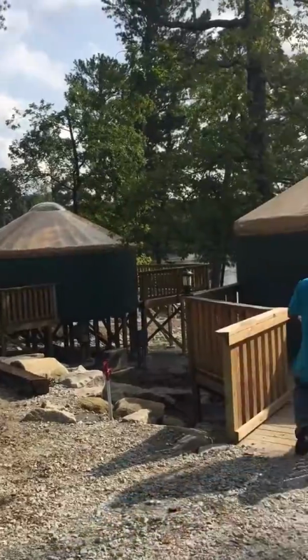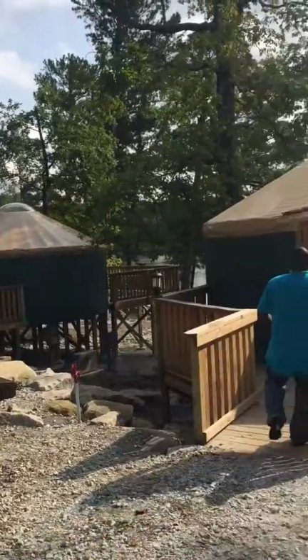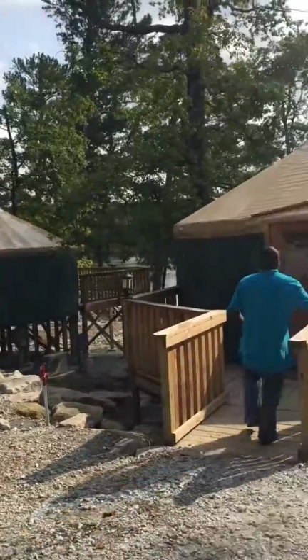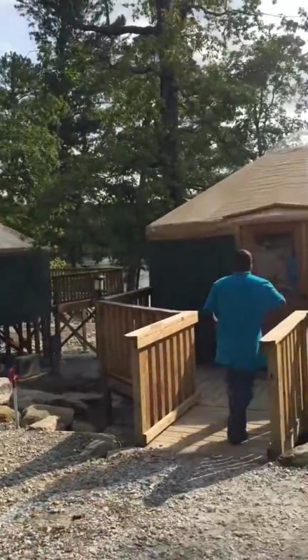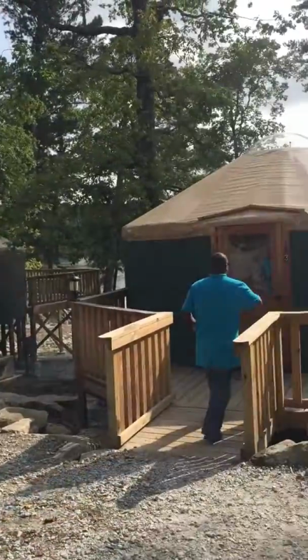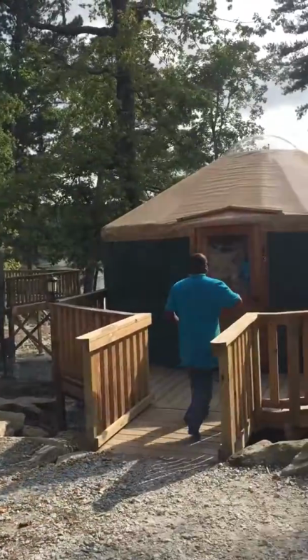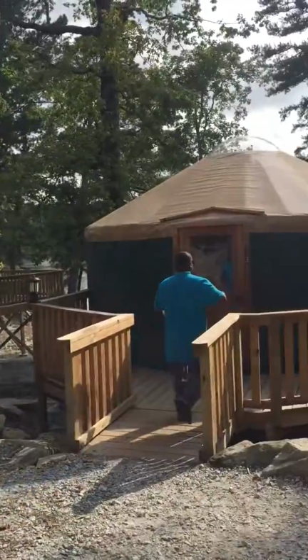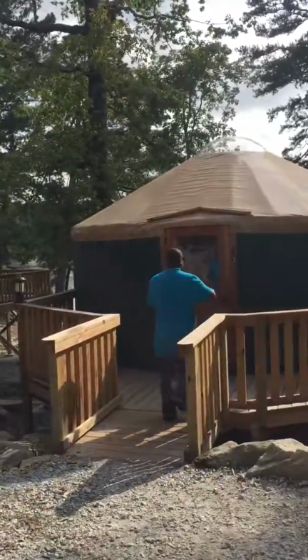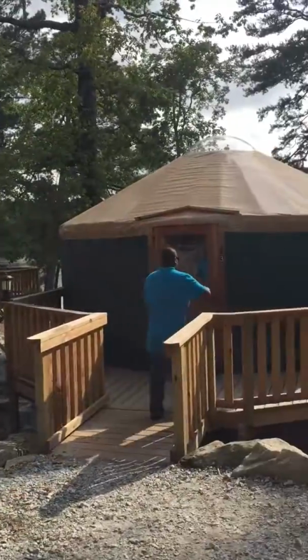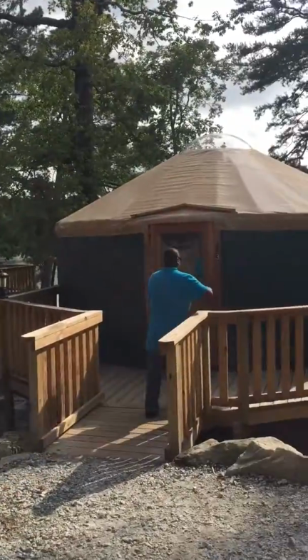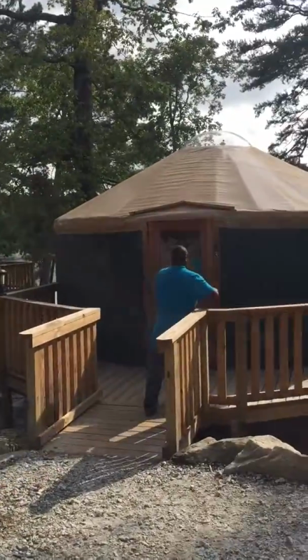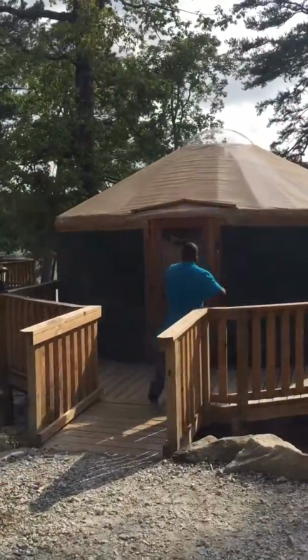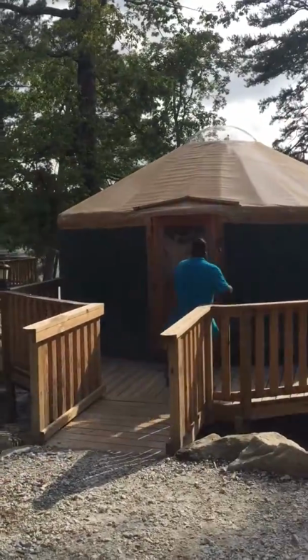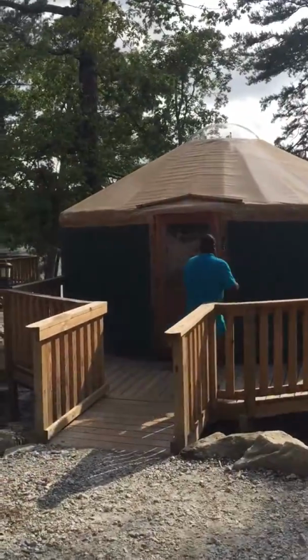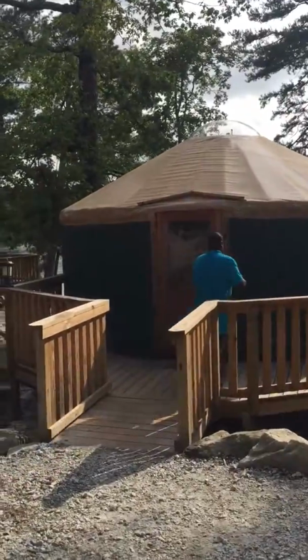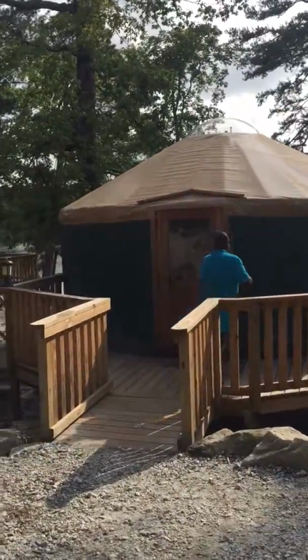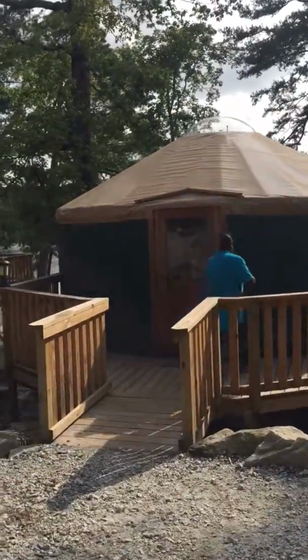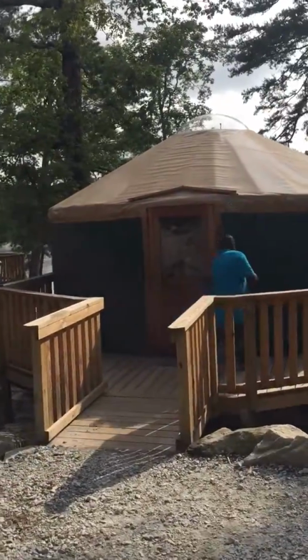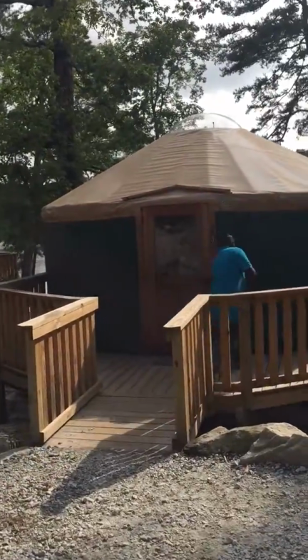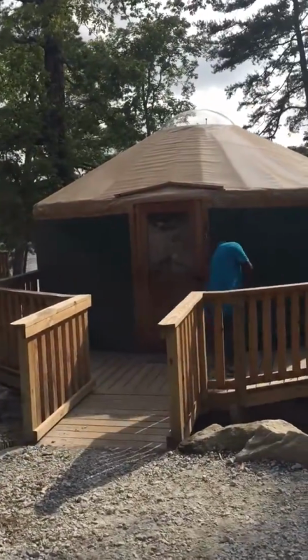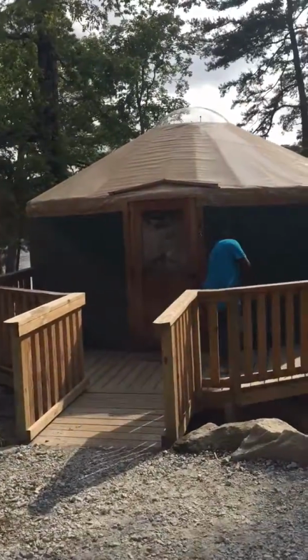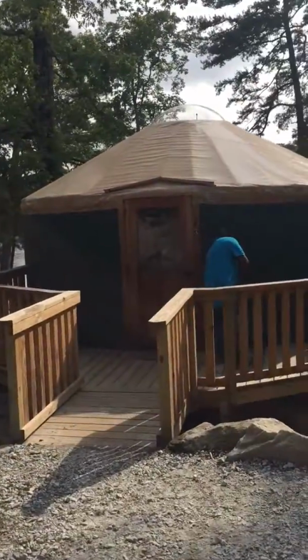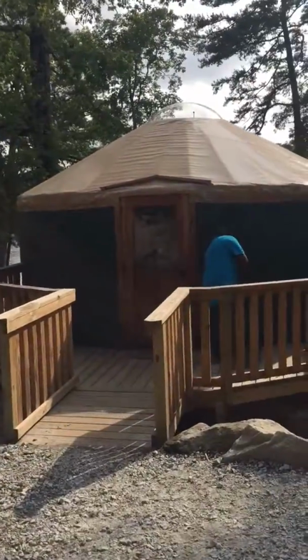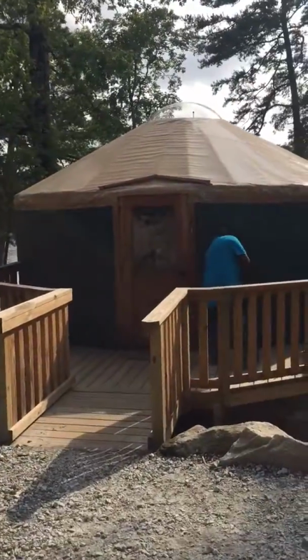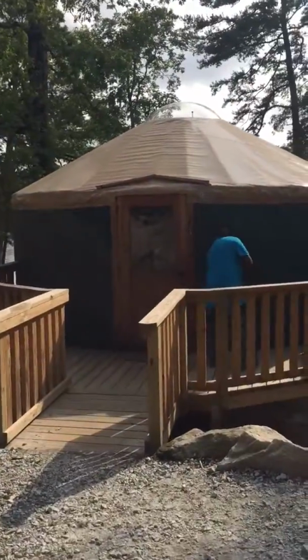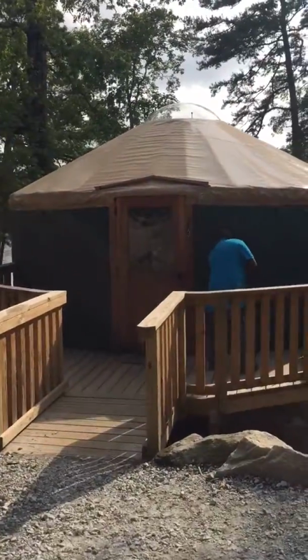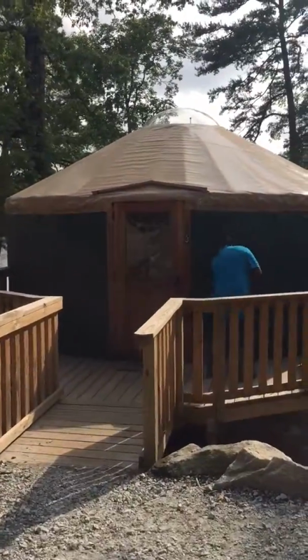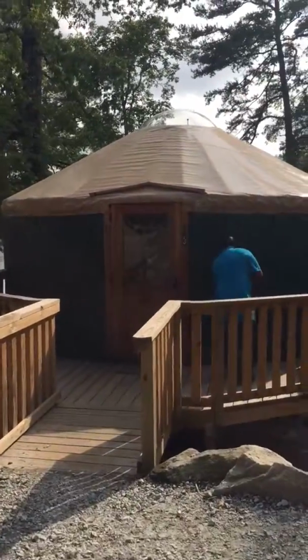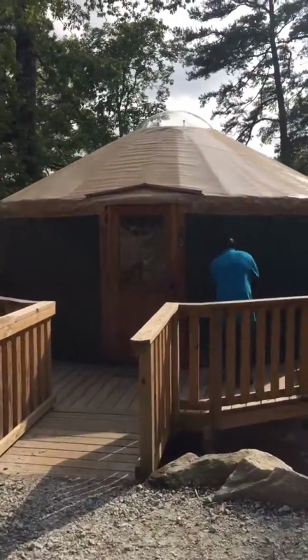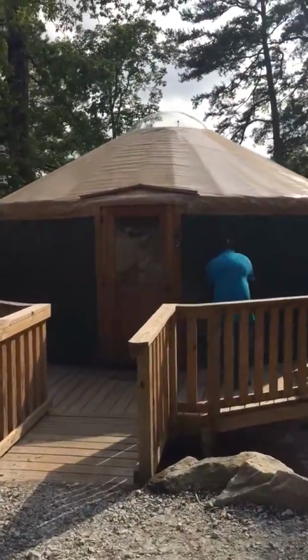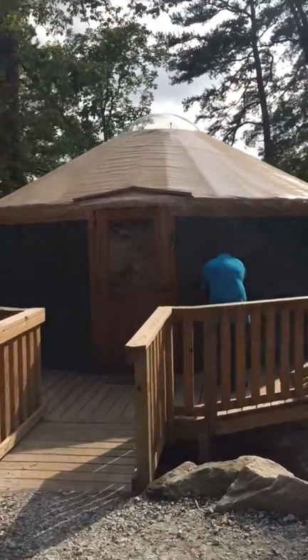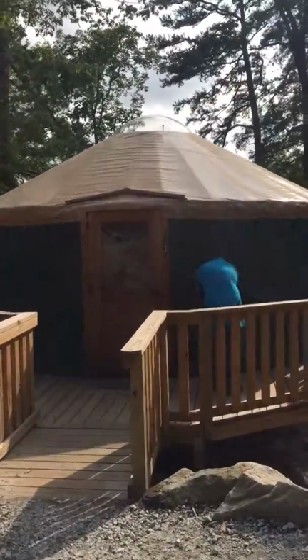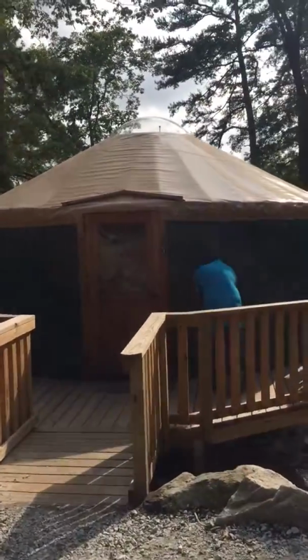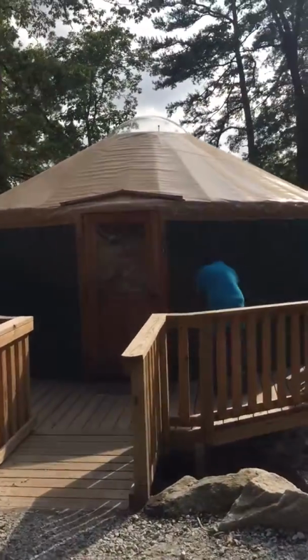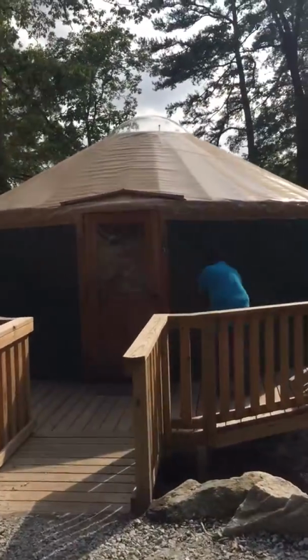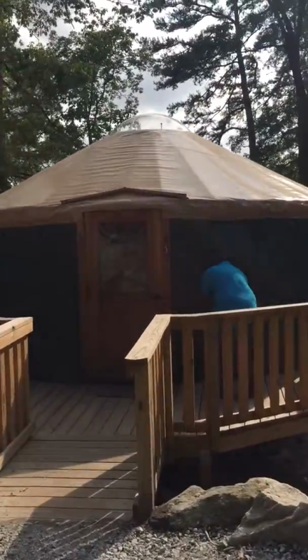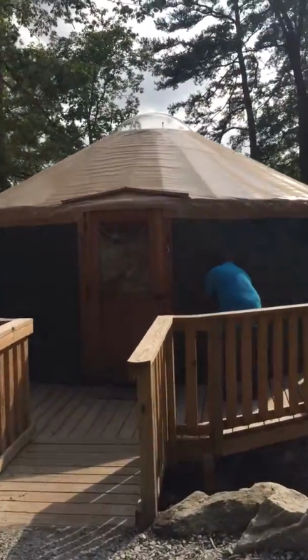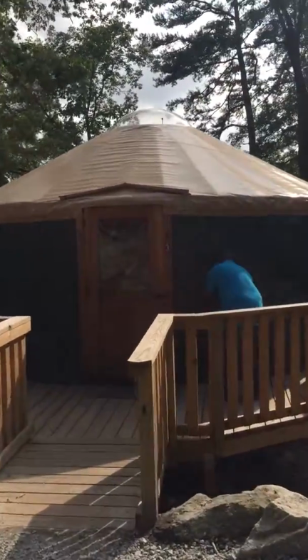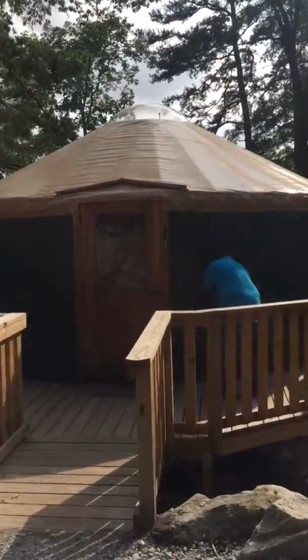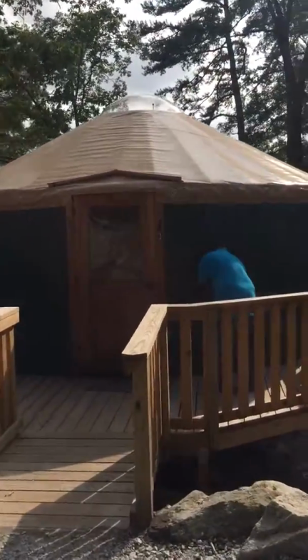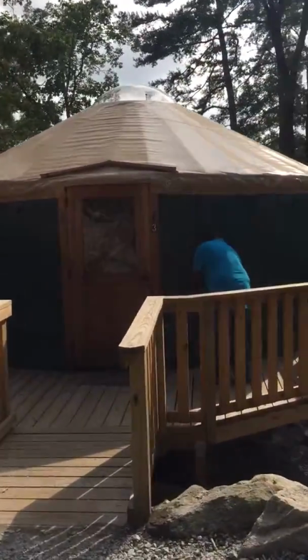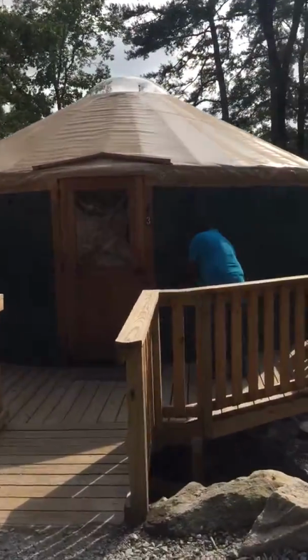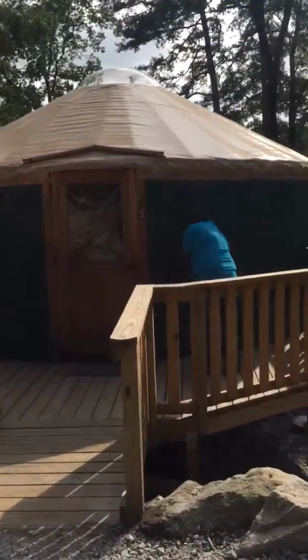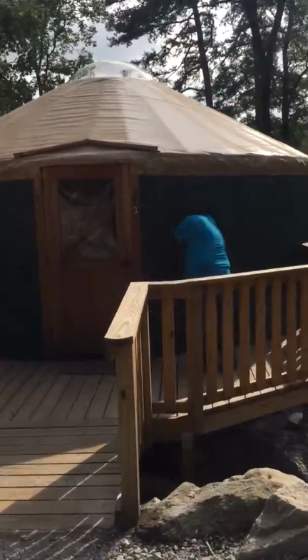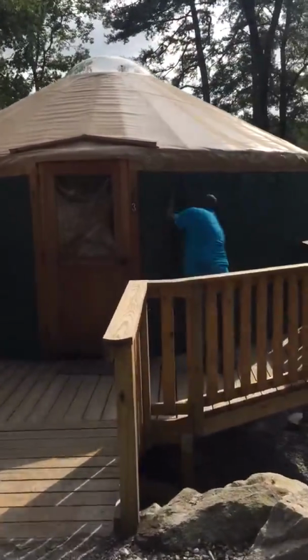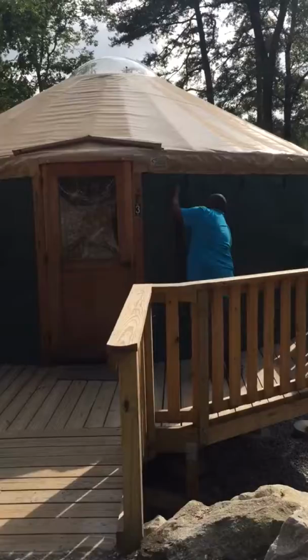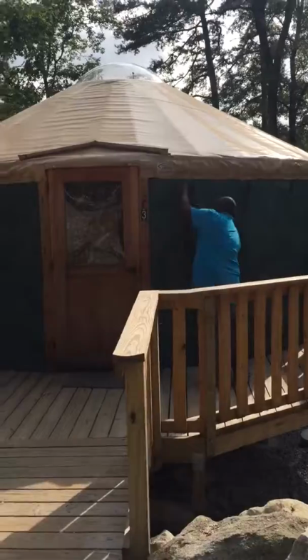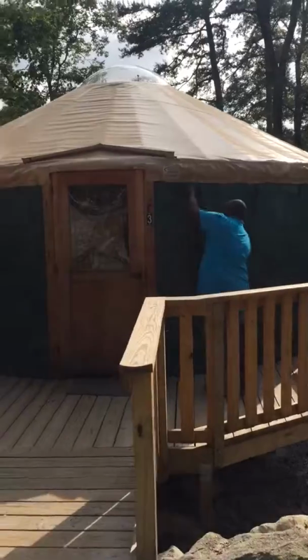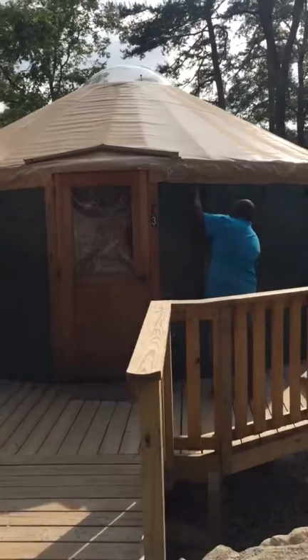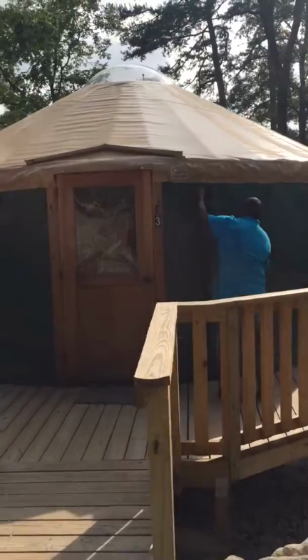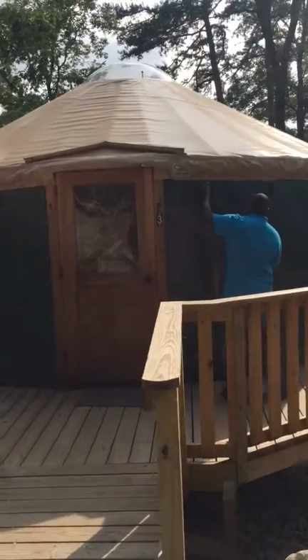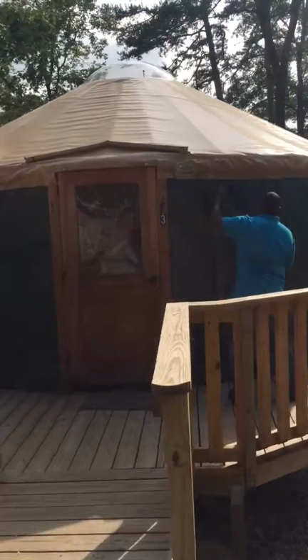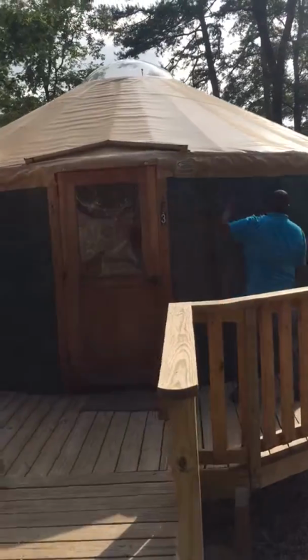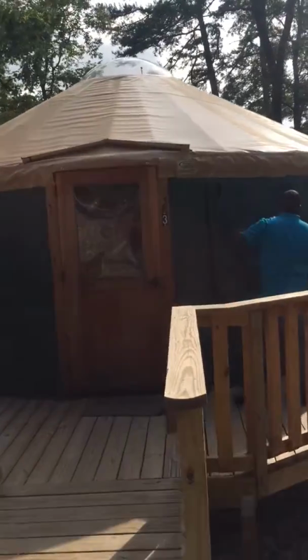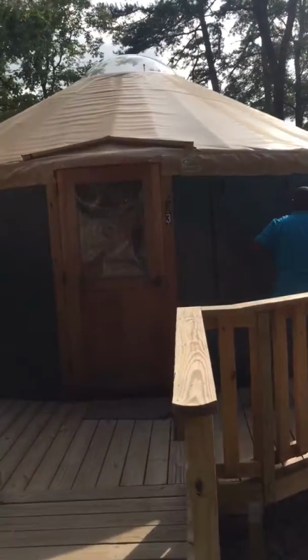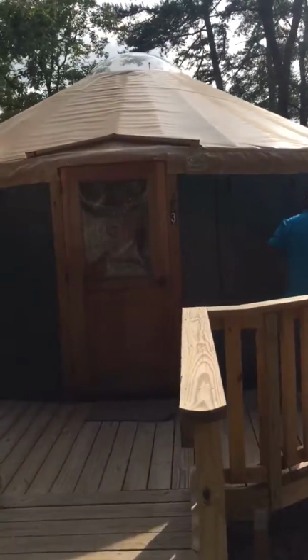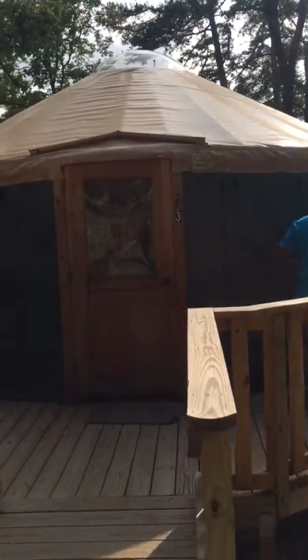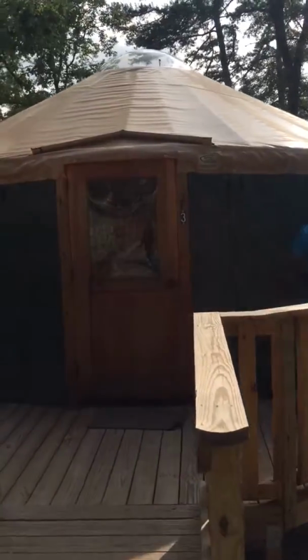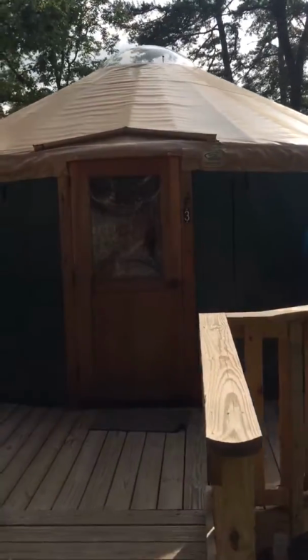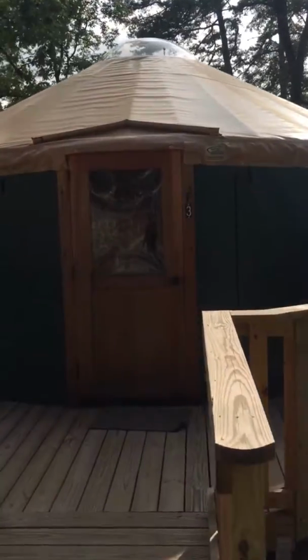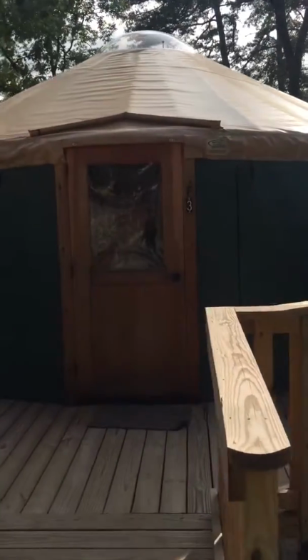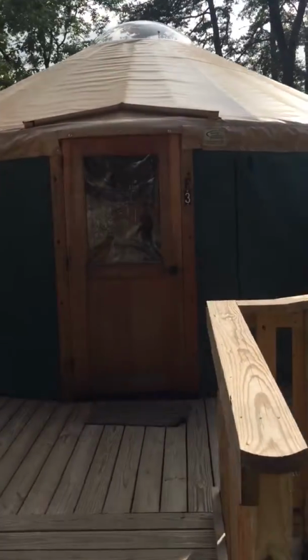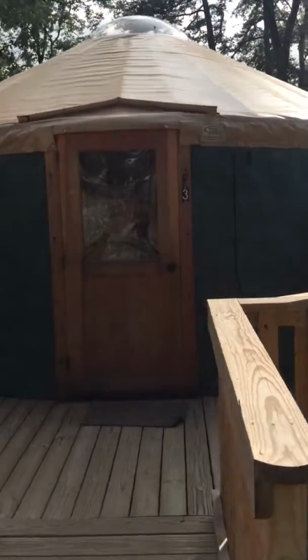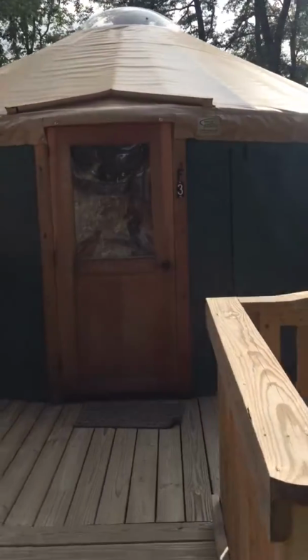There's John walking up to the yurt. I'm going to go see if we can look in this window and show you the inside.